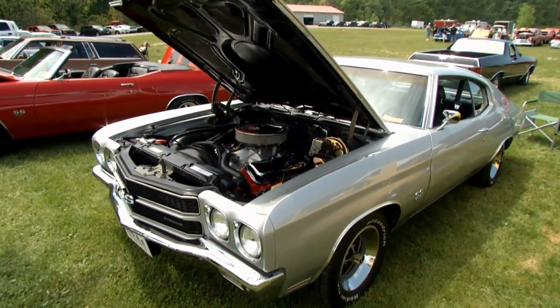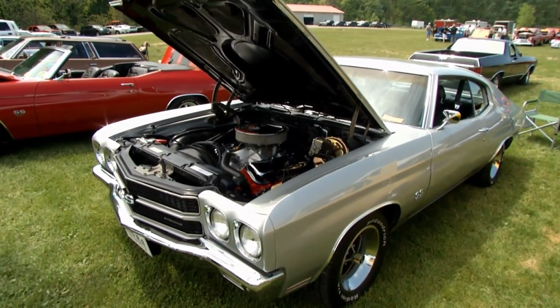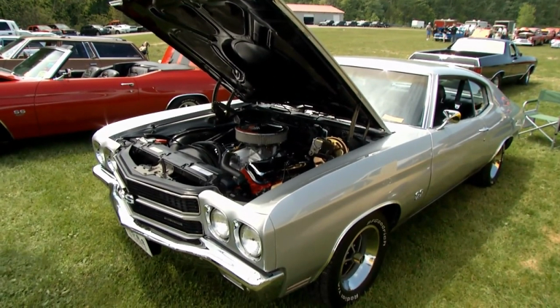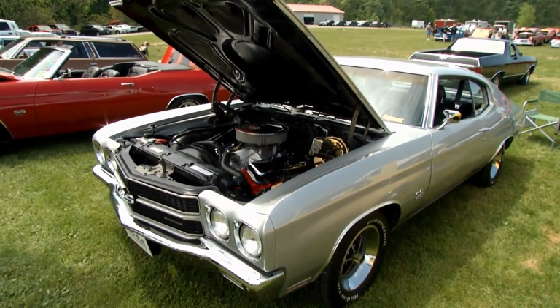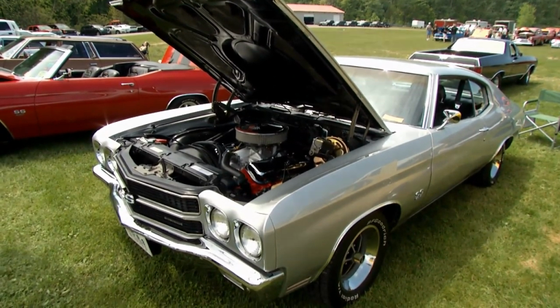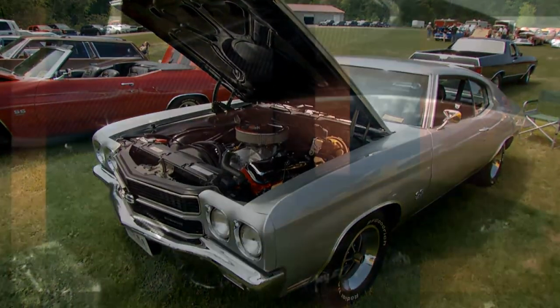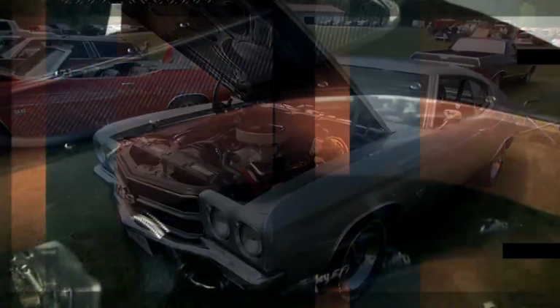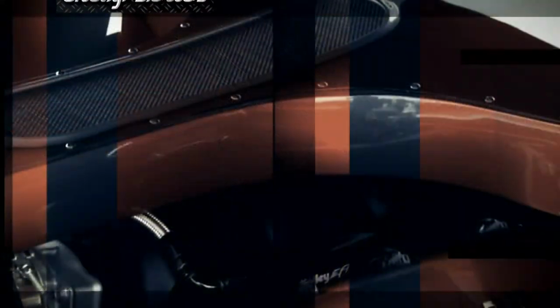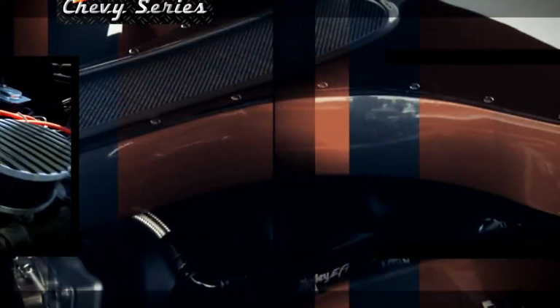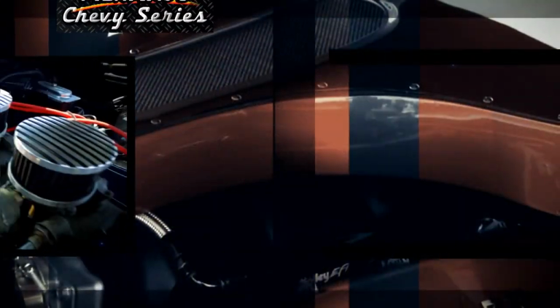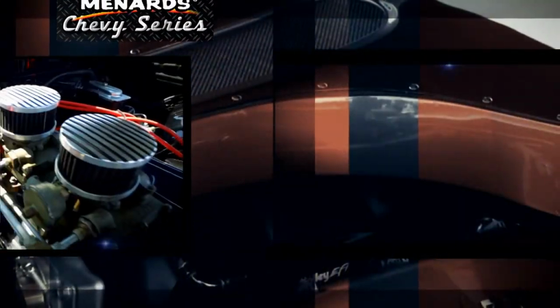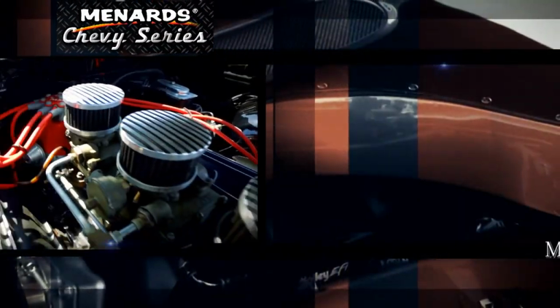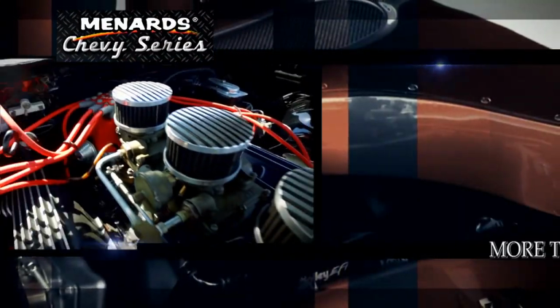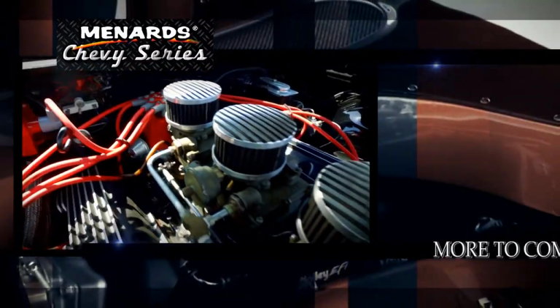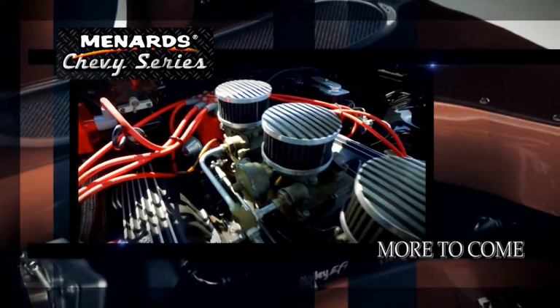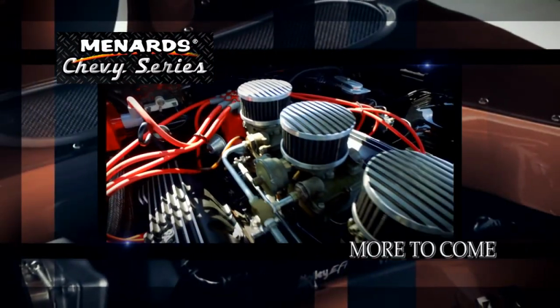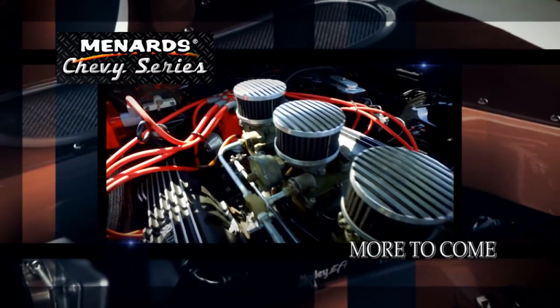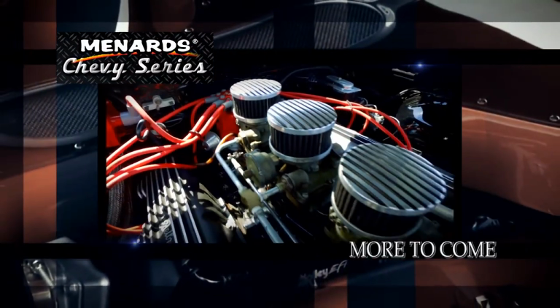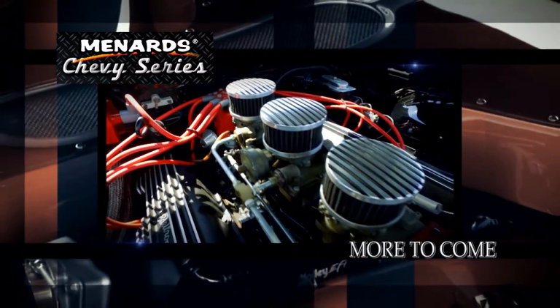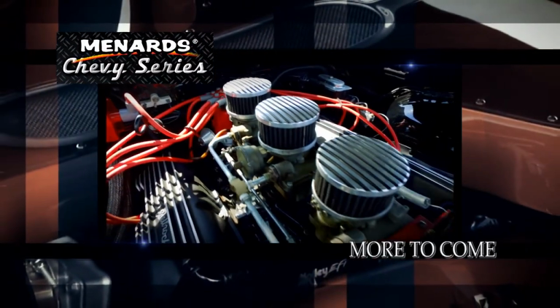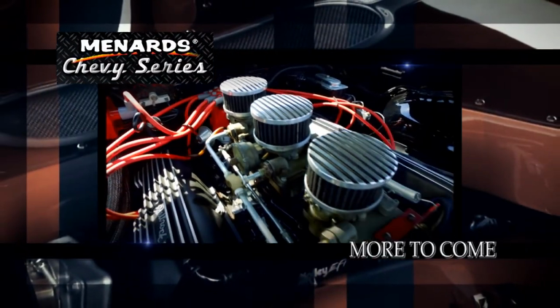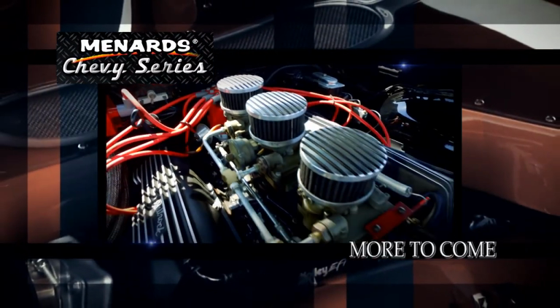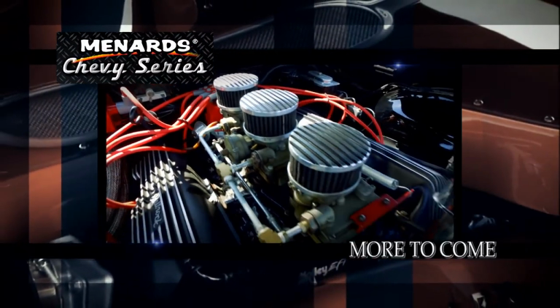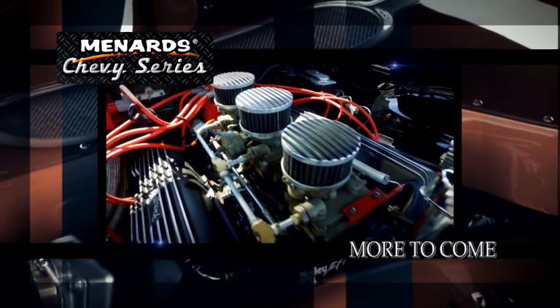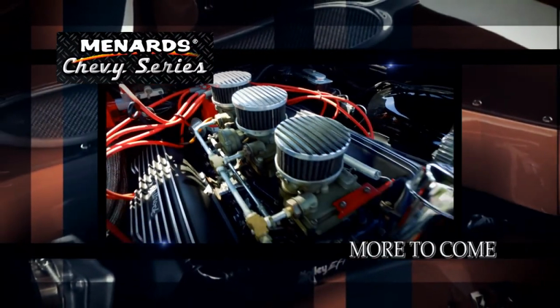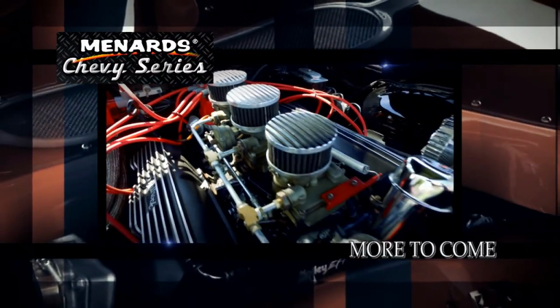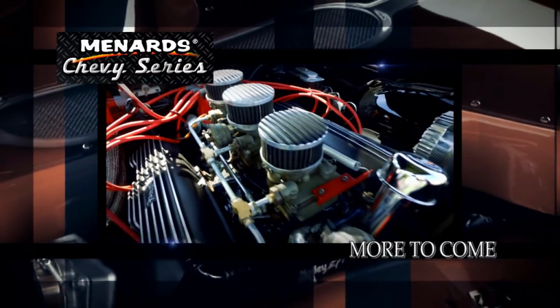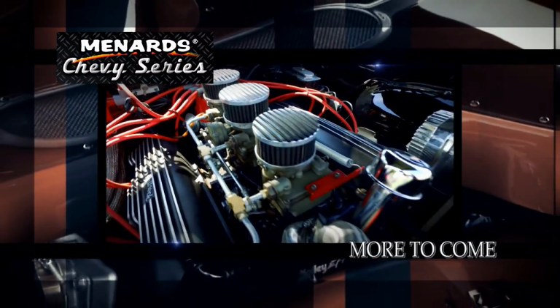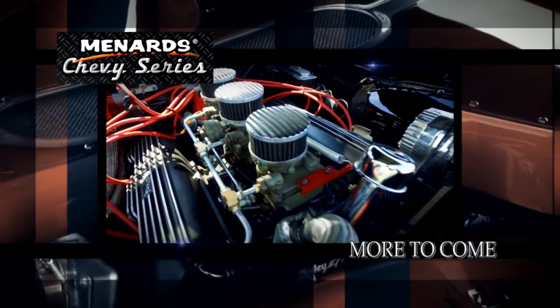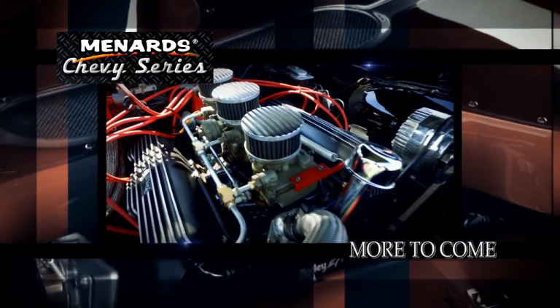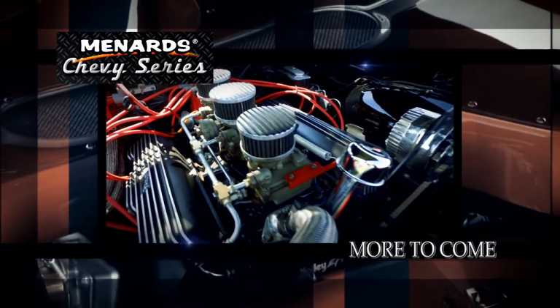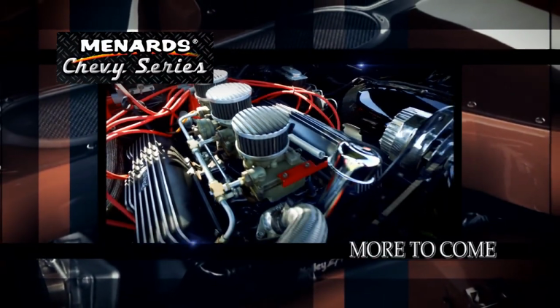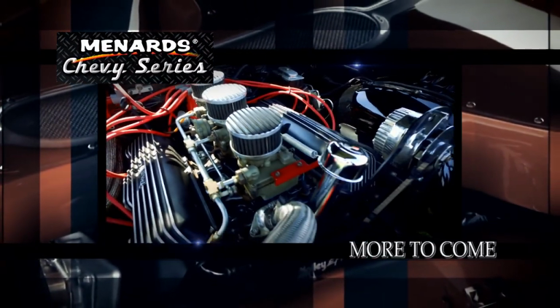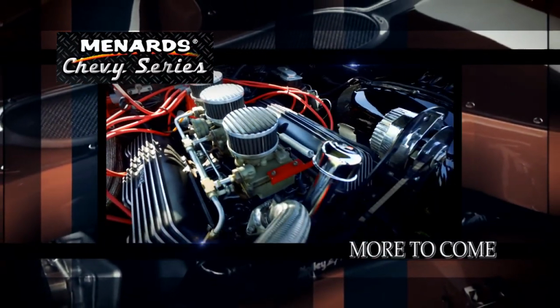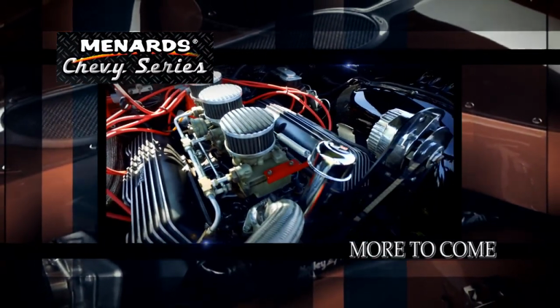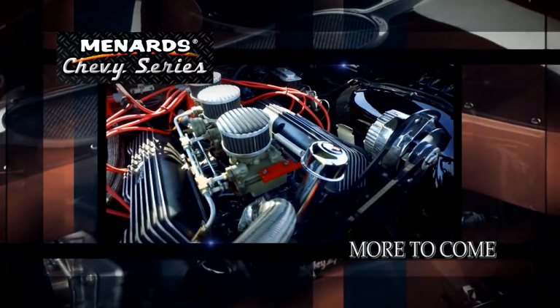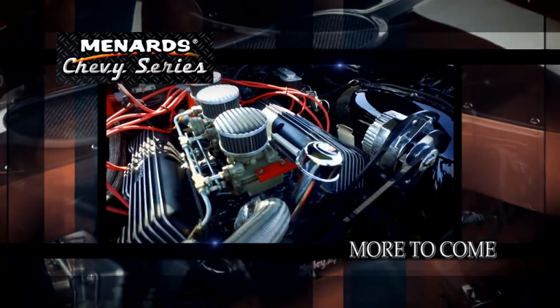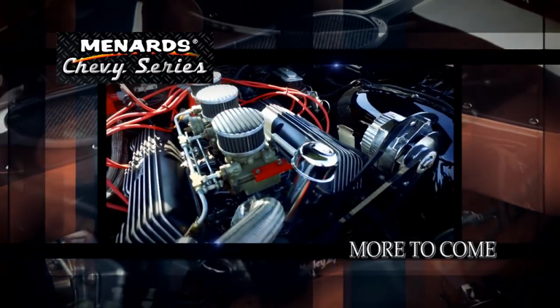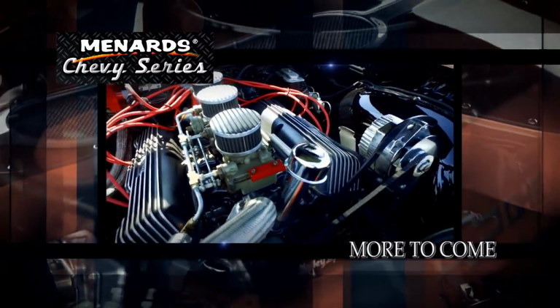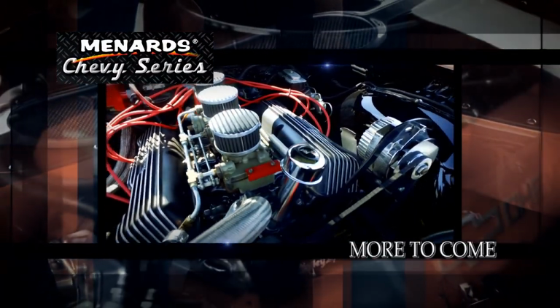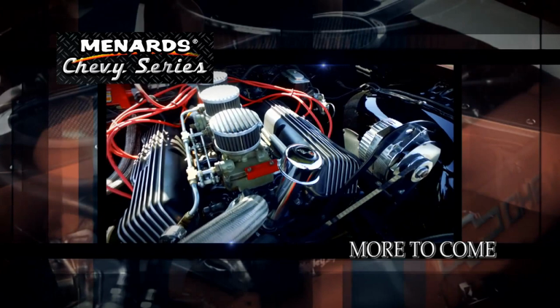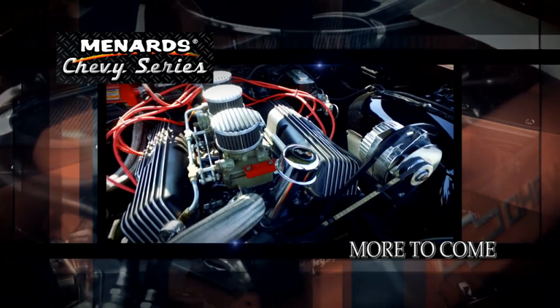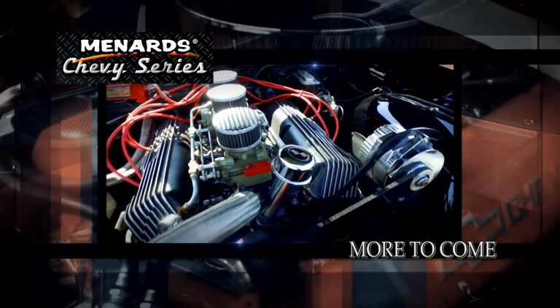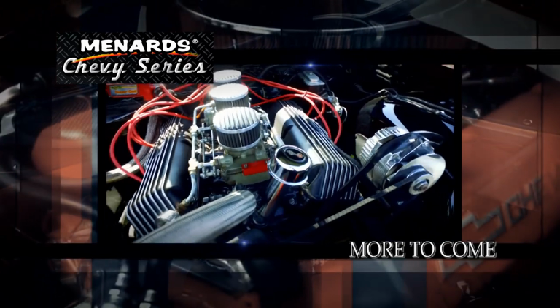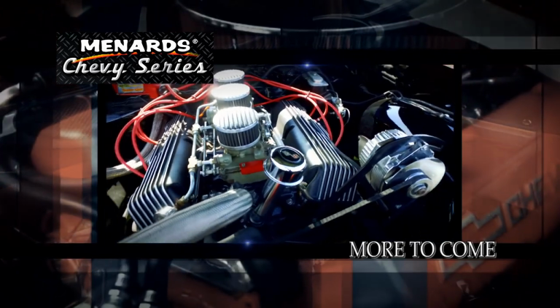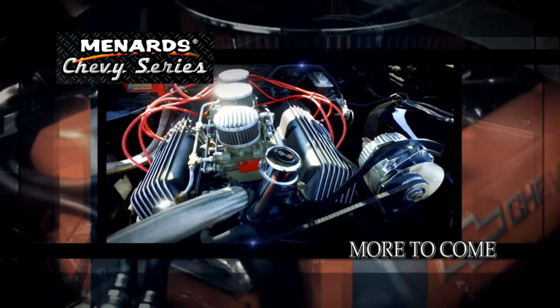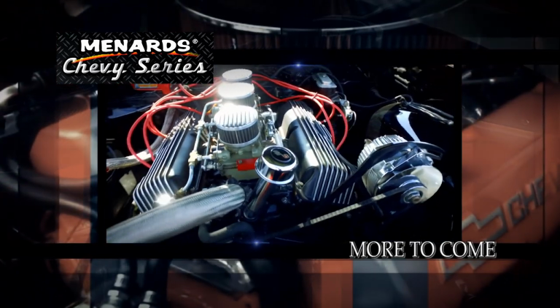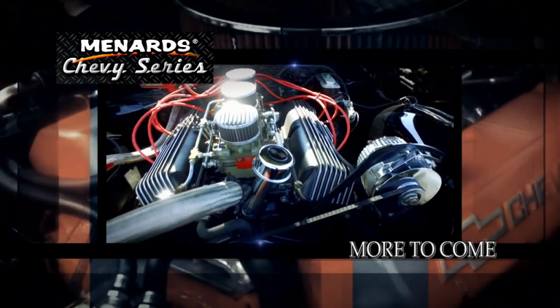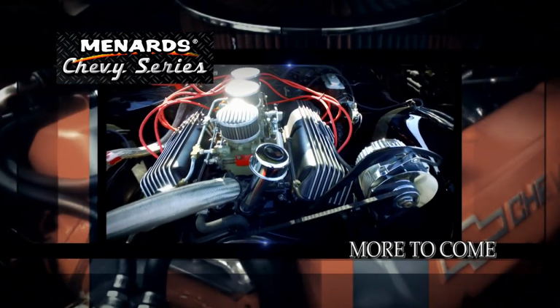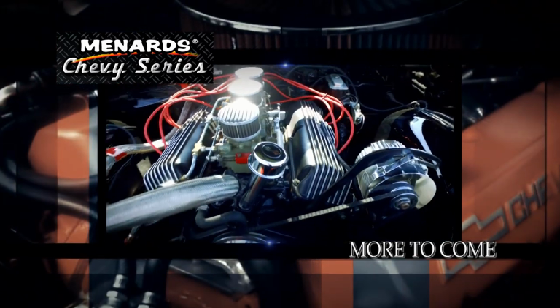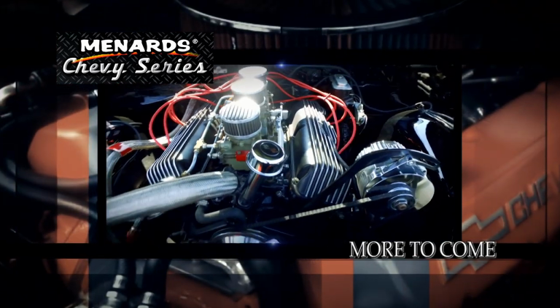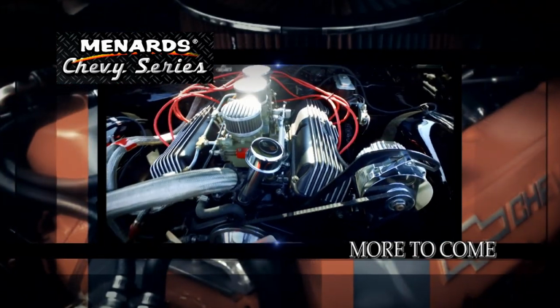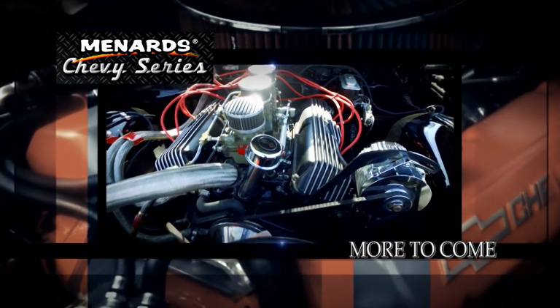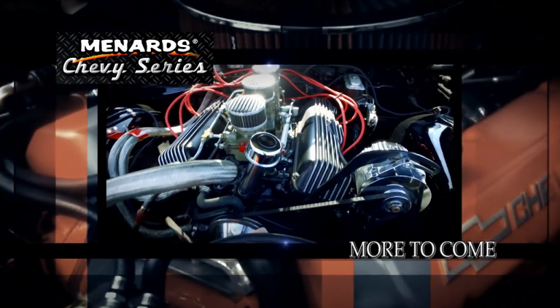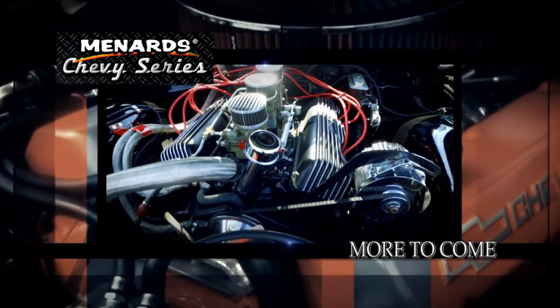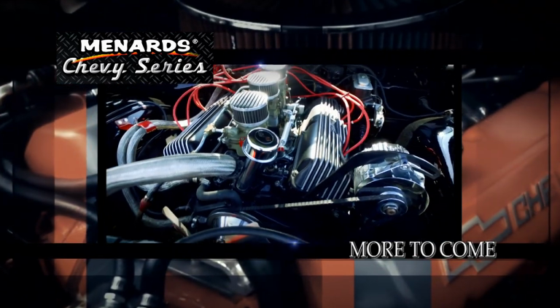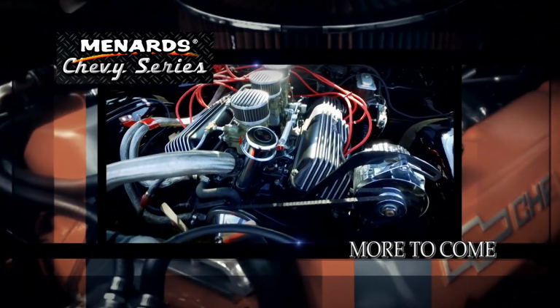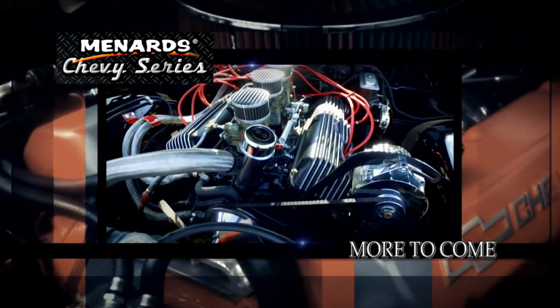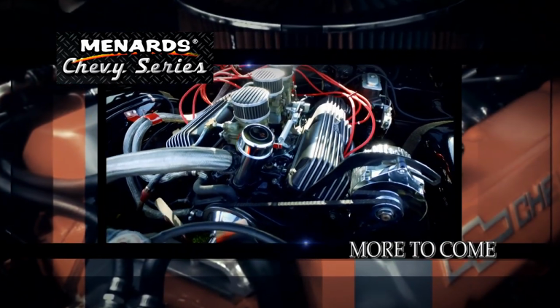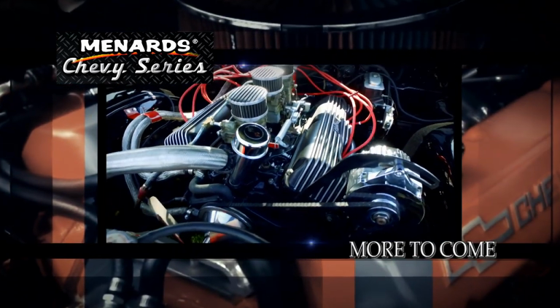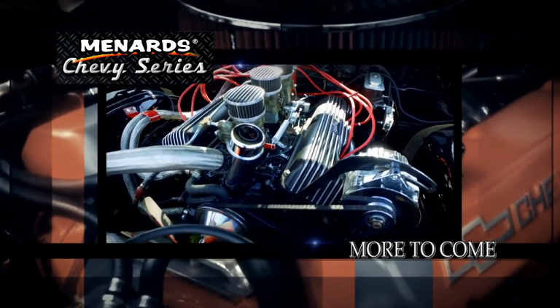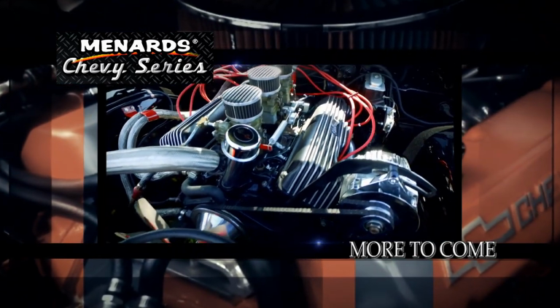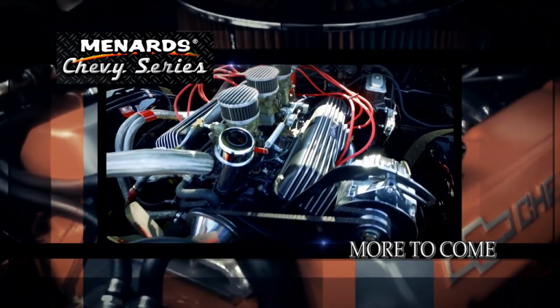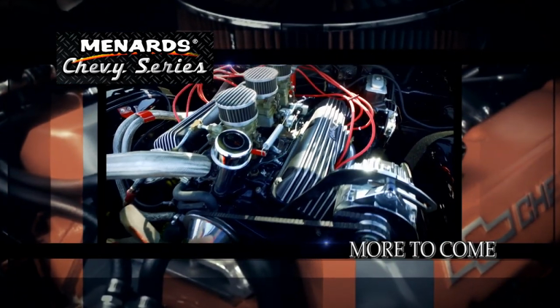Coming up on the Menard Chevy Series, a really fine 409 Tri-Power Time Machine. Check it out when we come back.